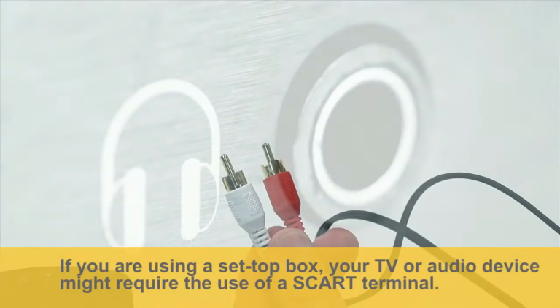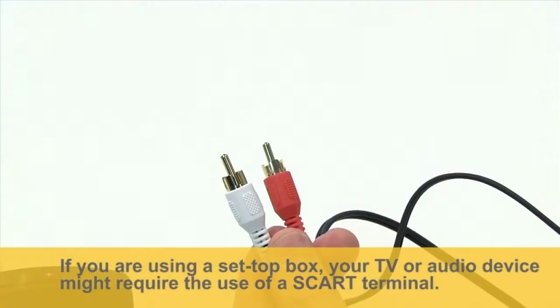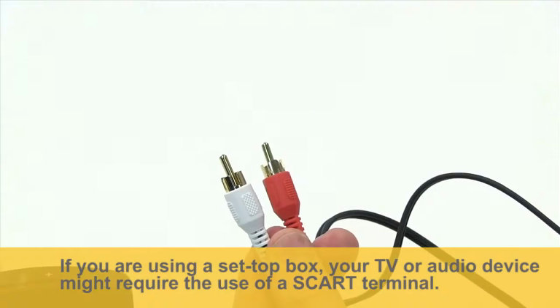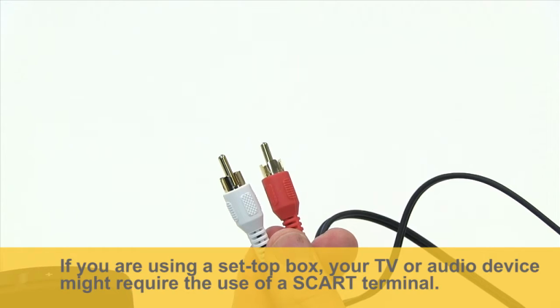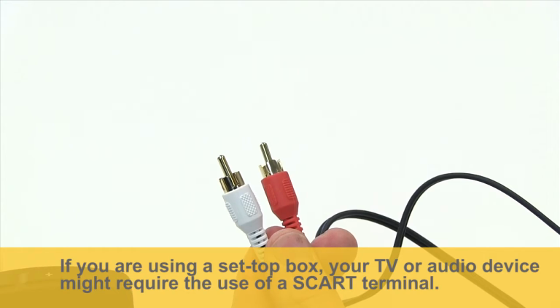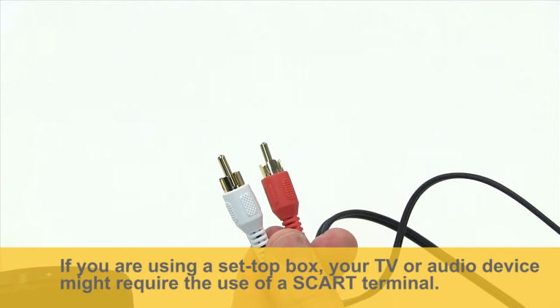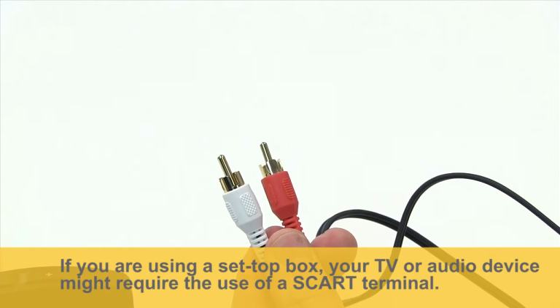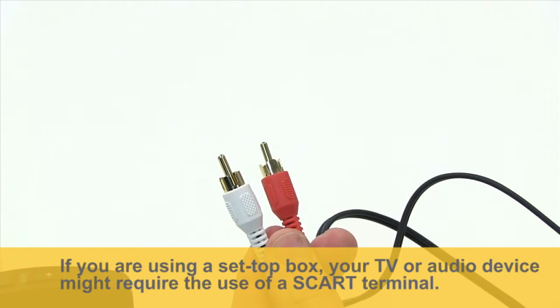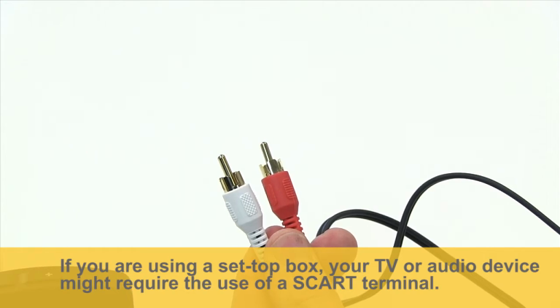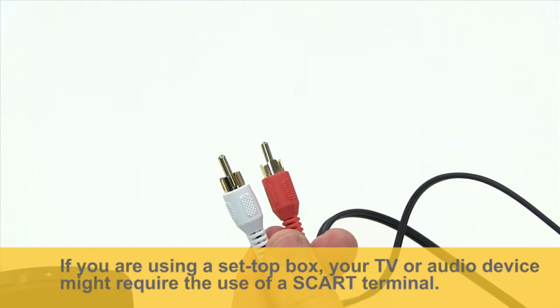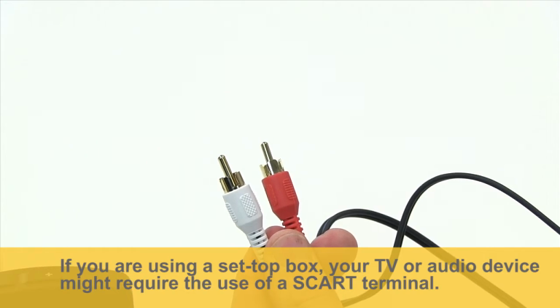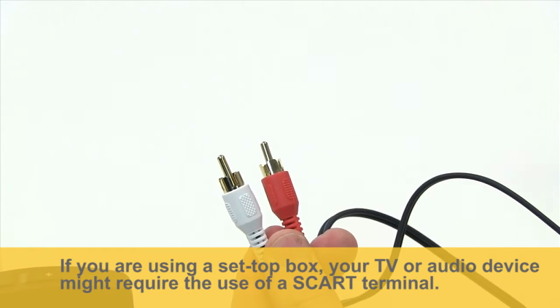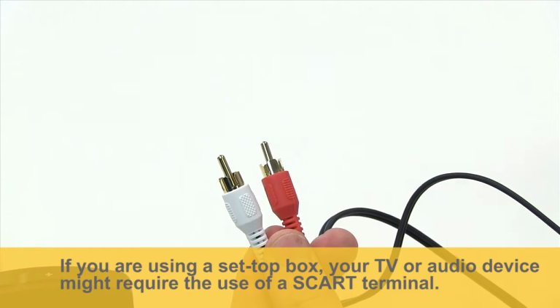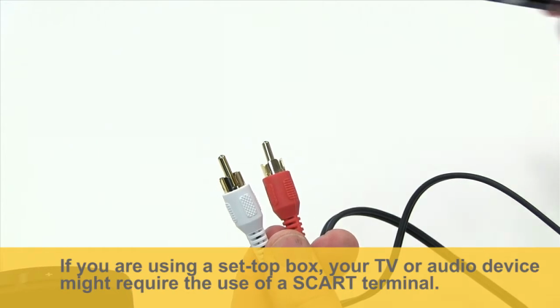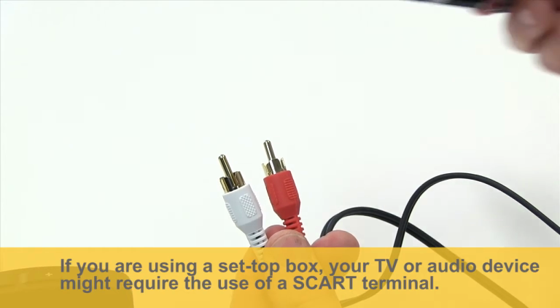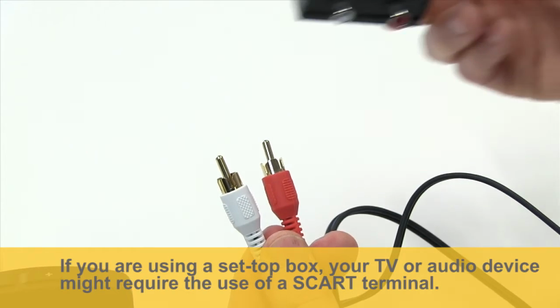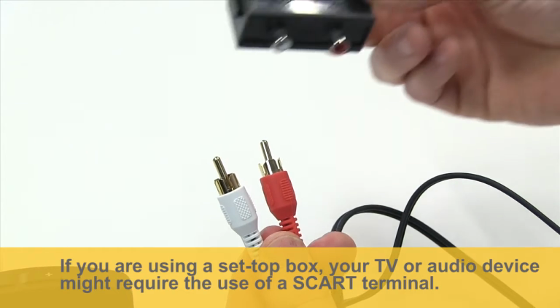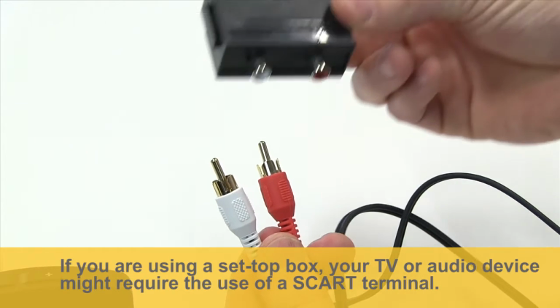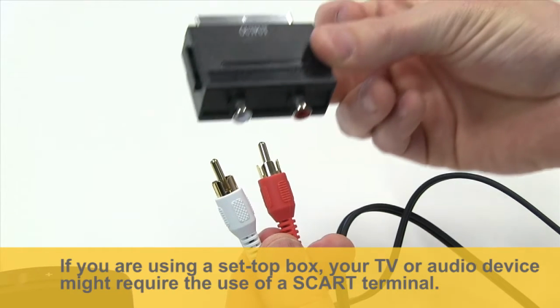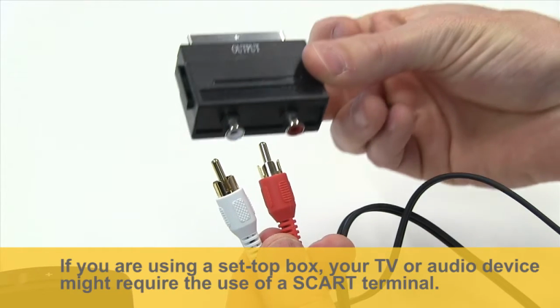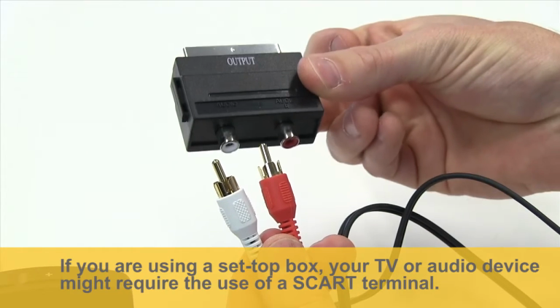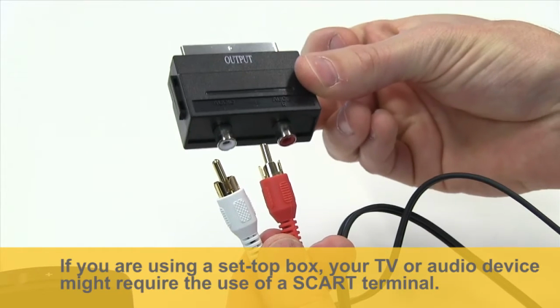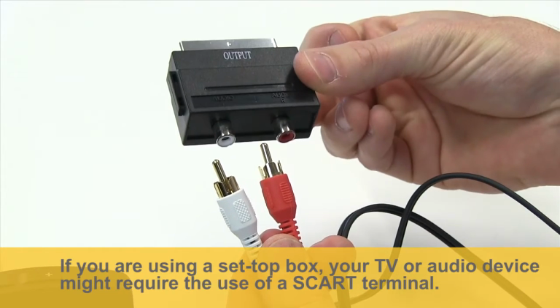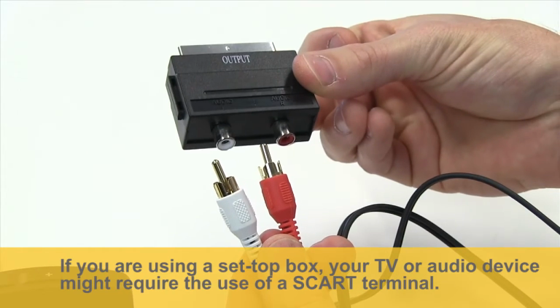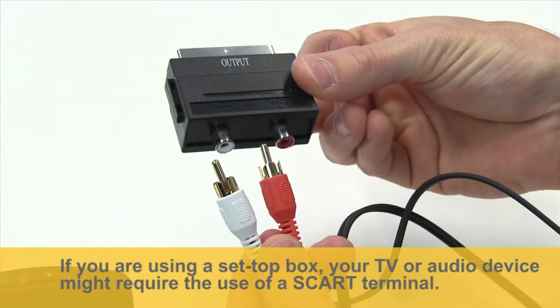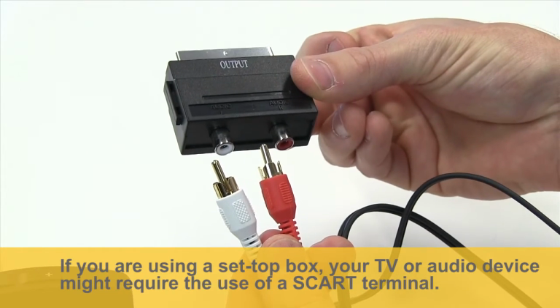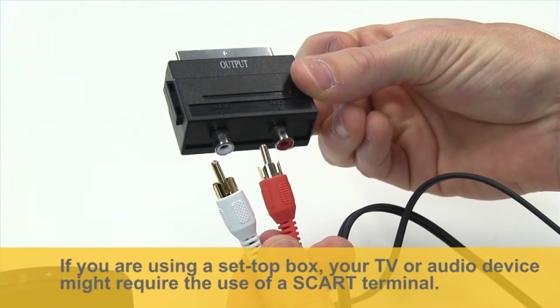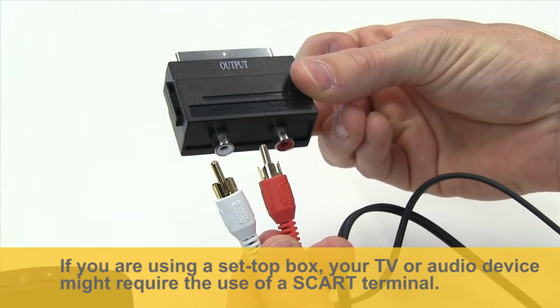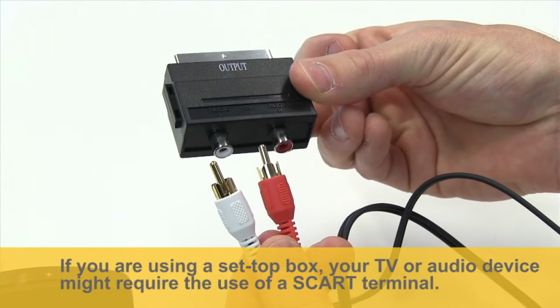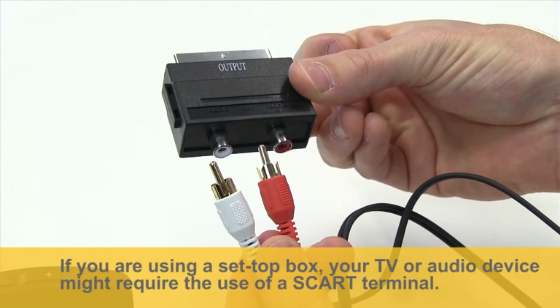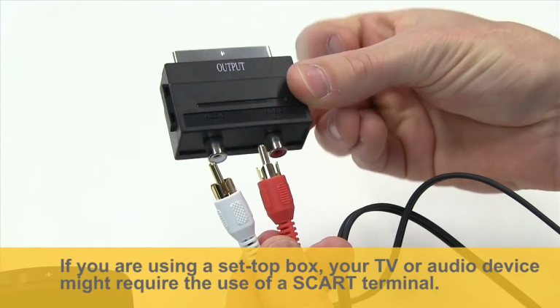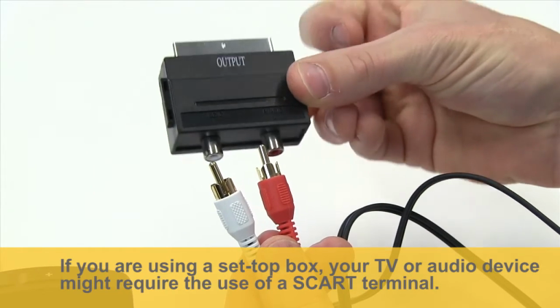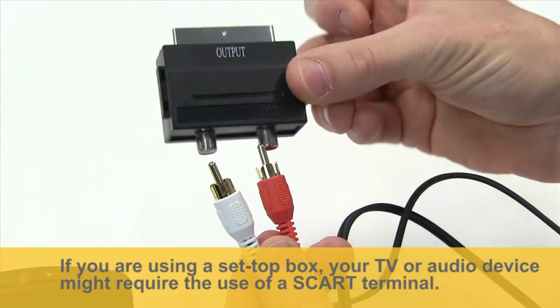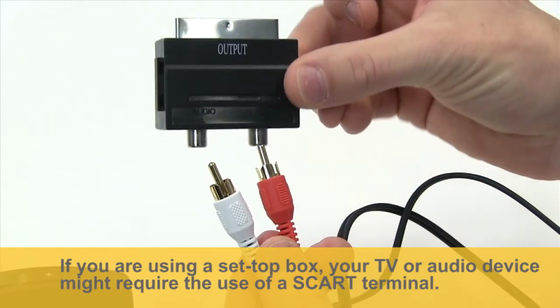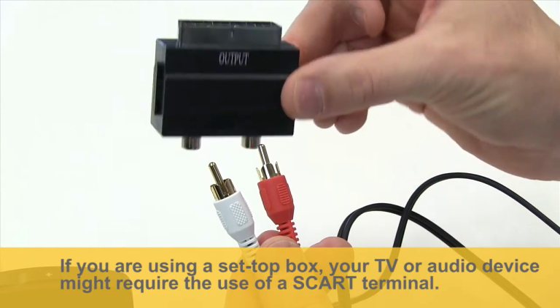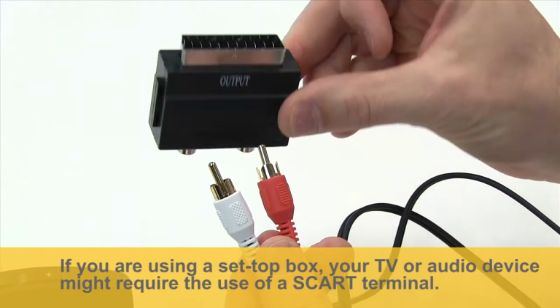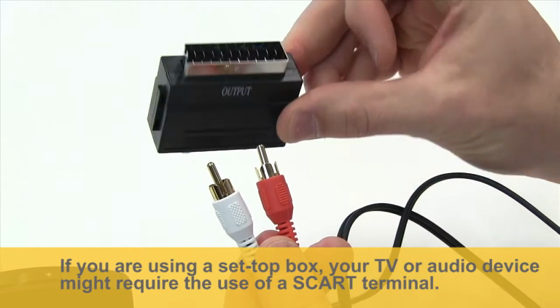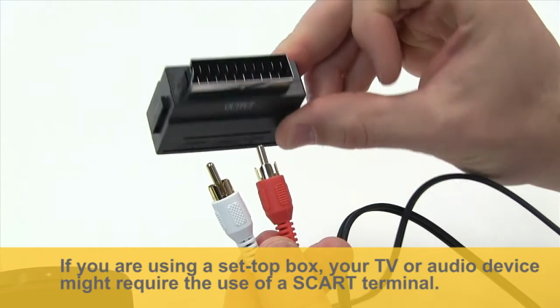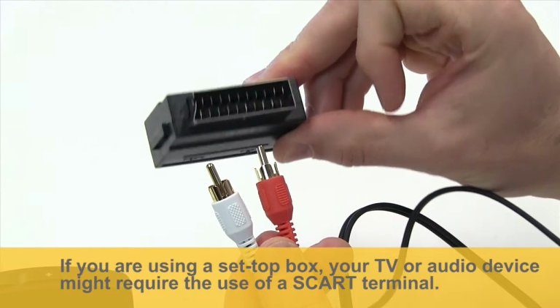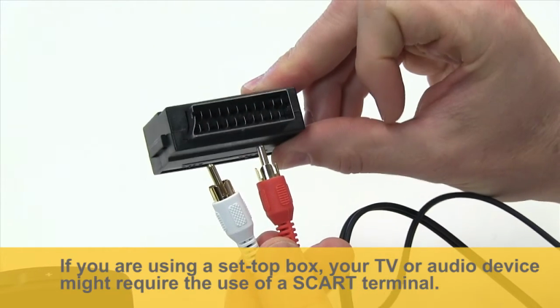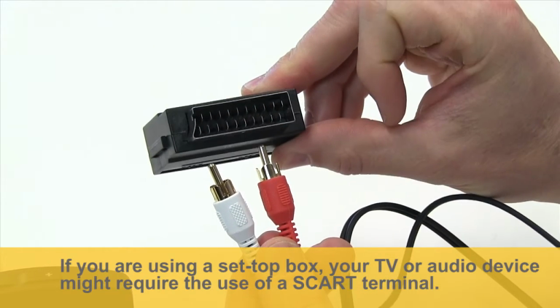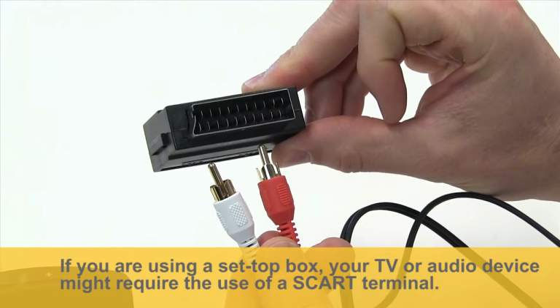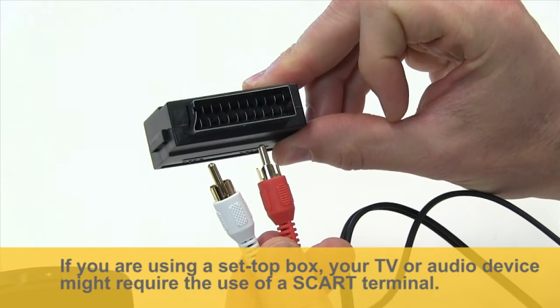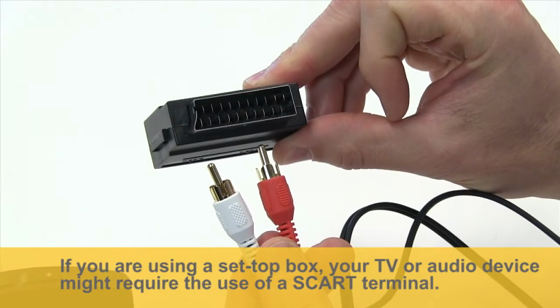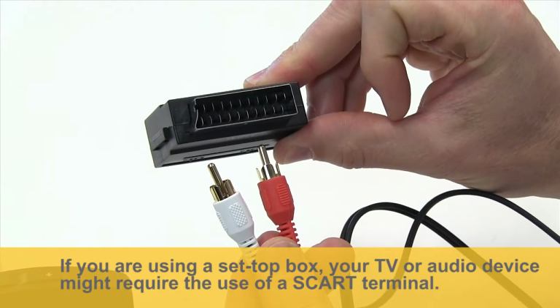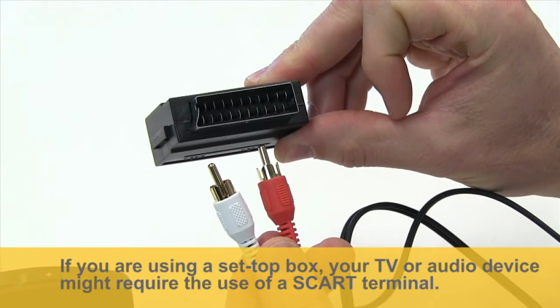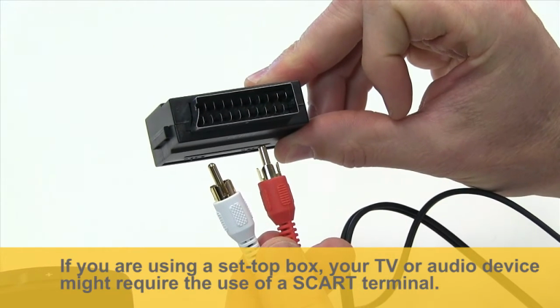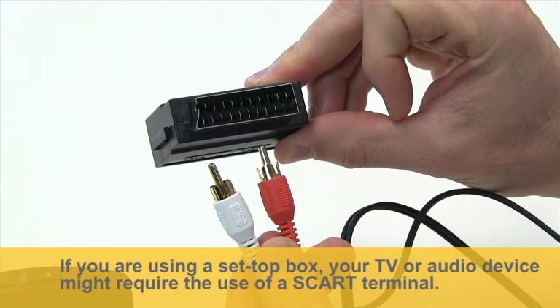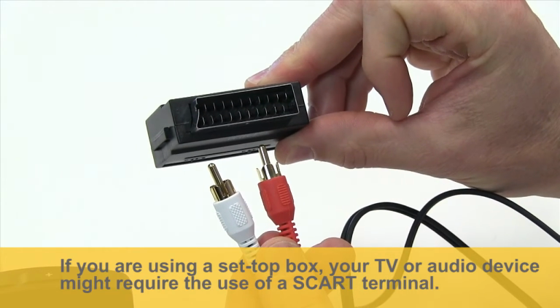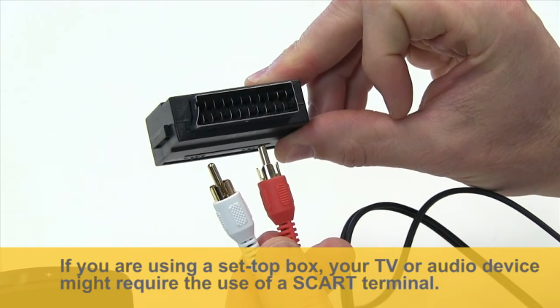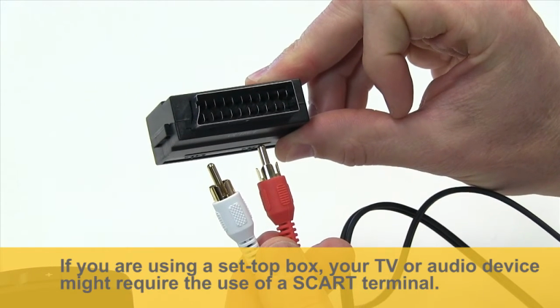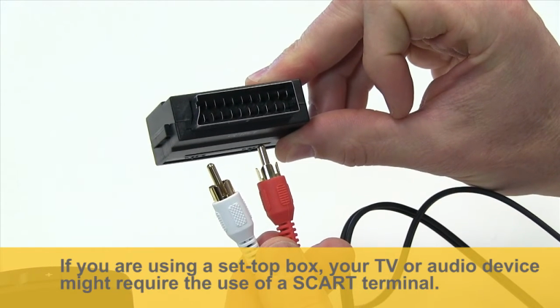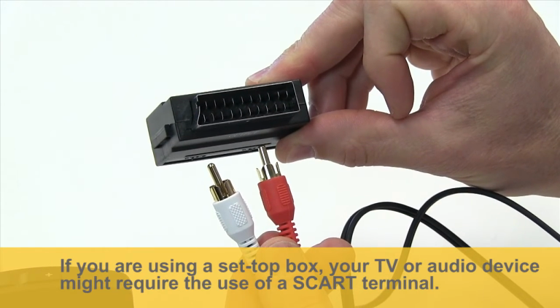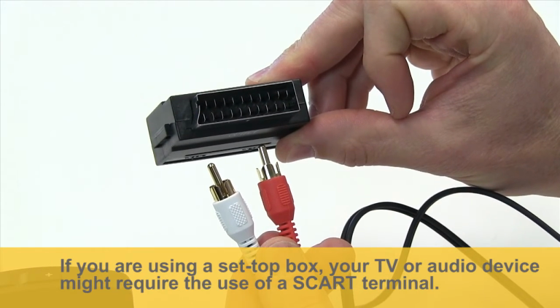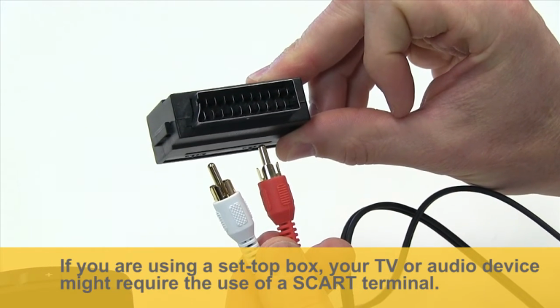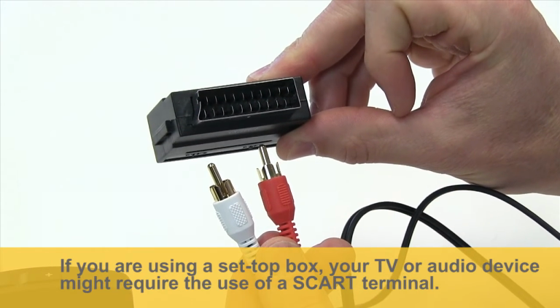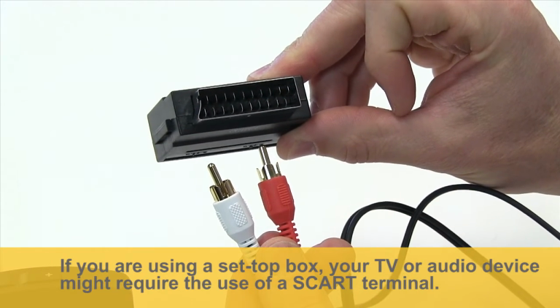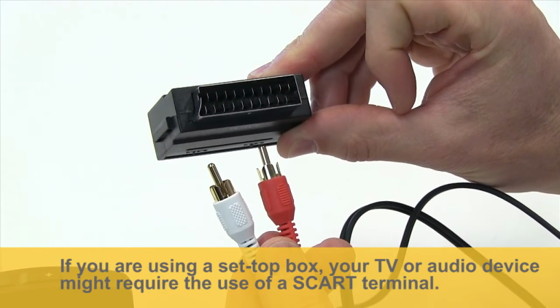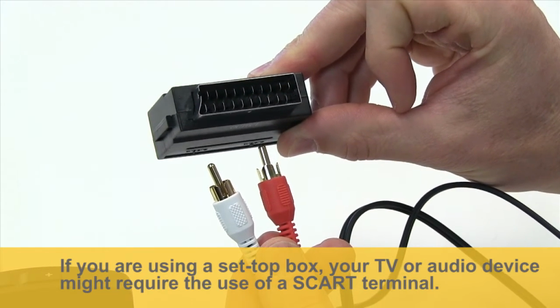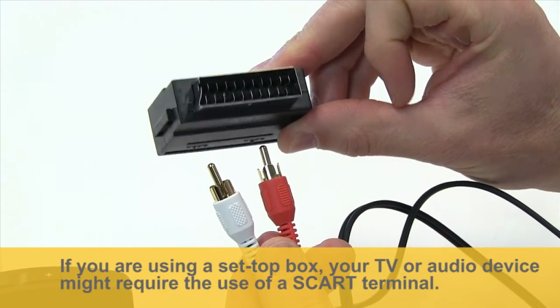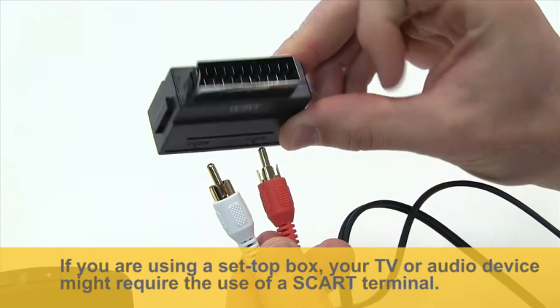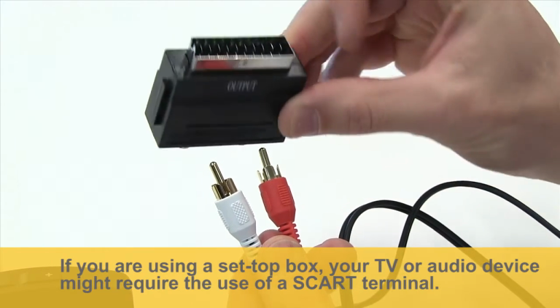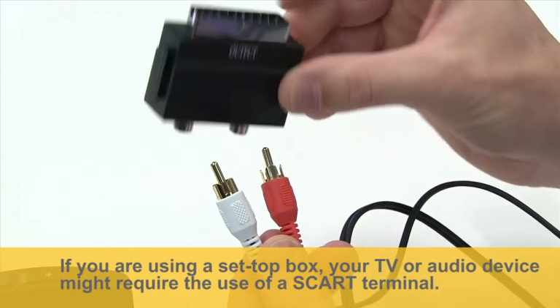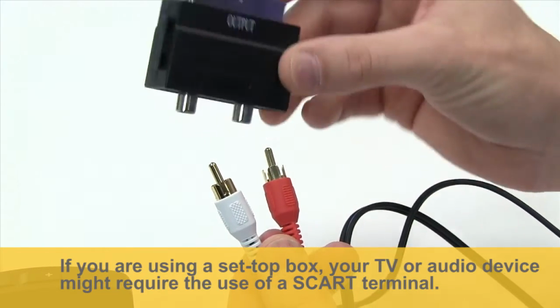If you are using a set-top box, your TV or audio device might require the use of a SCART terminal.